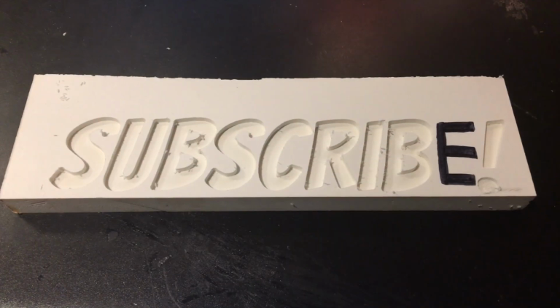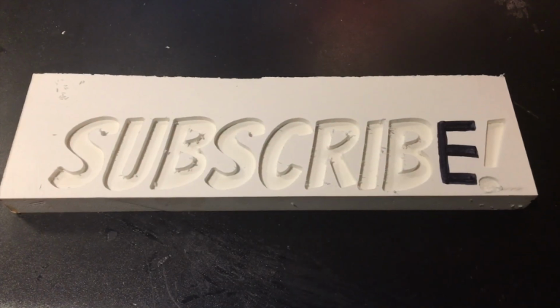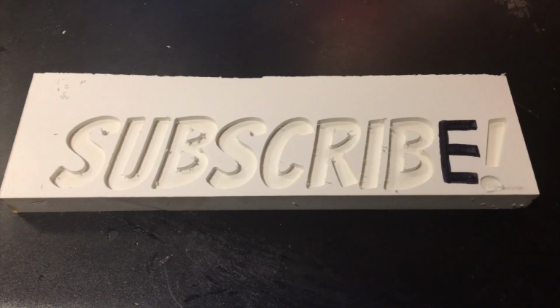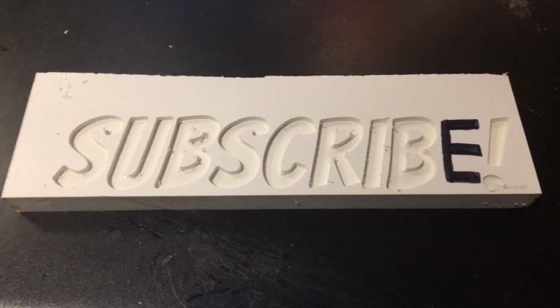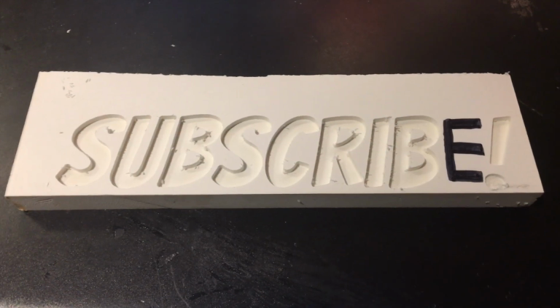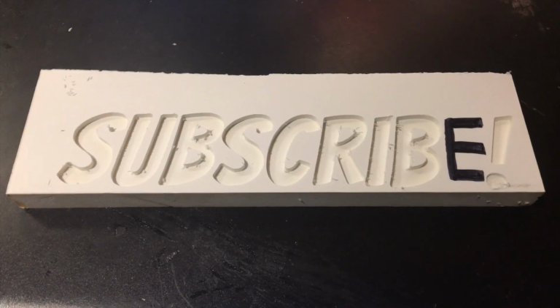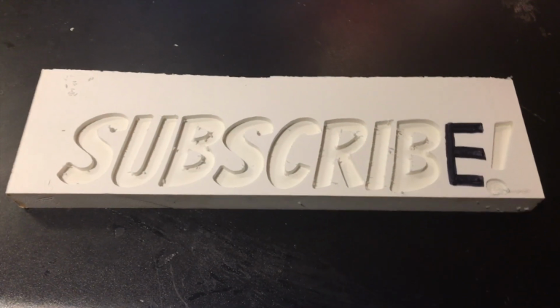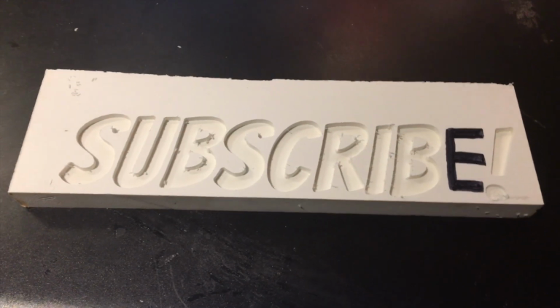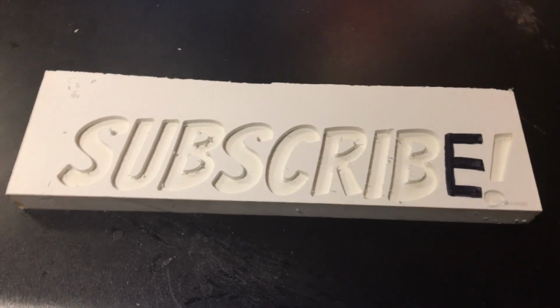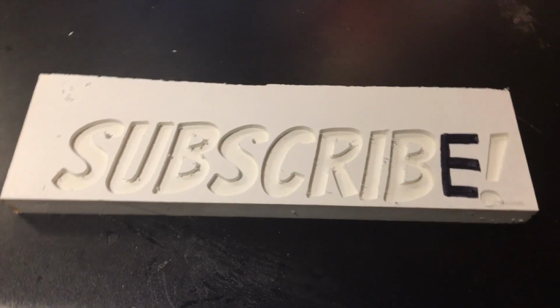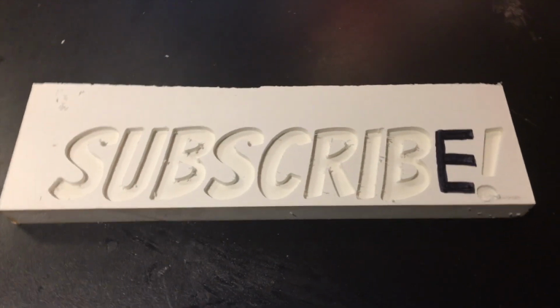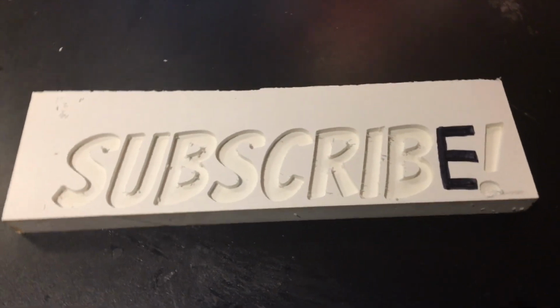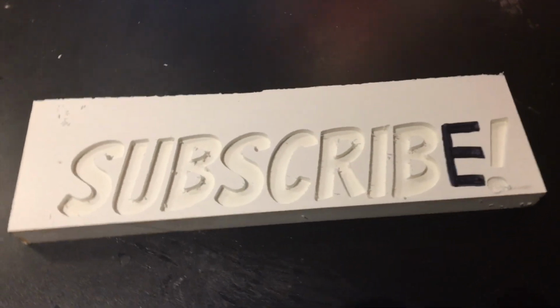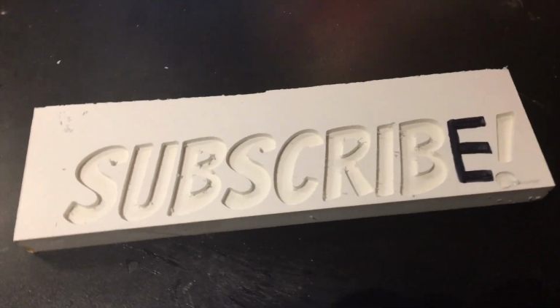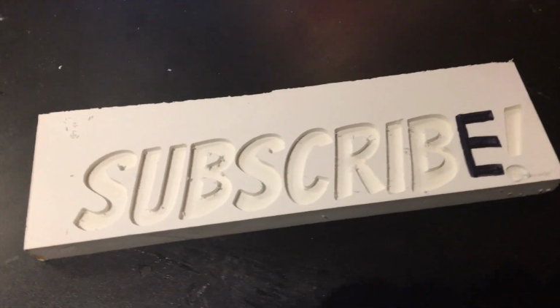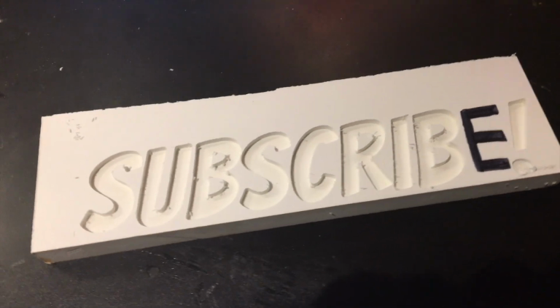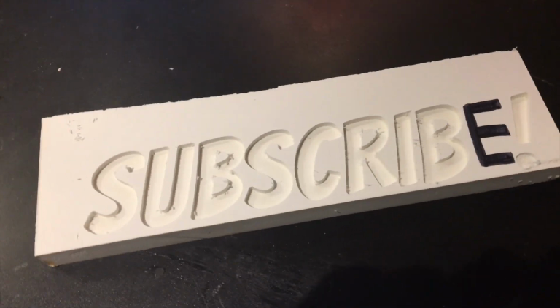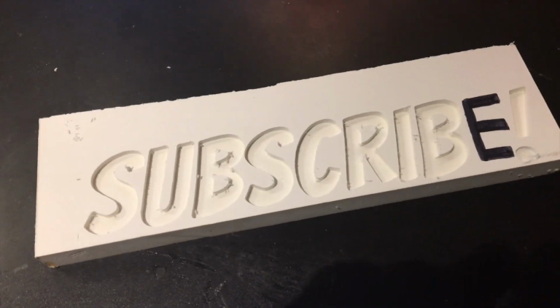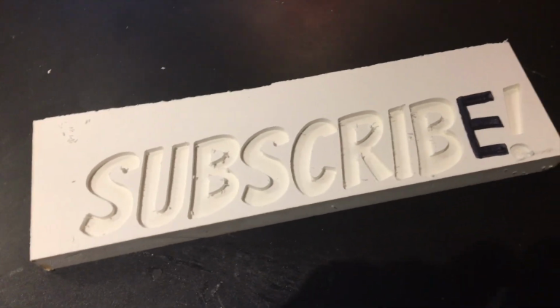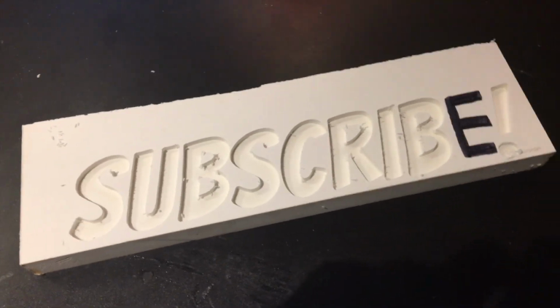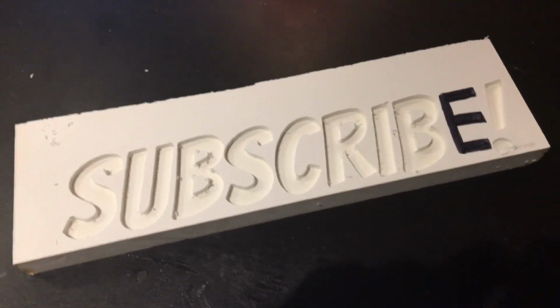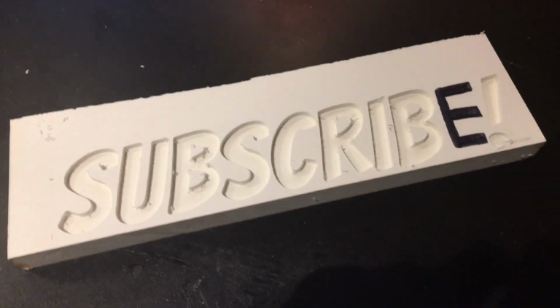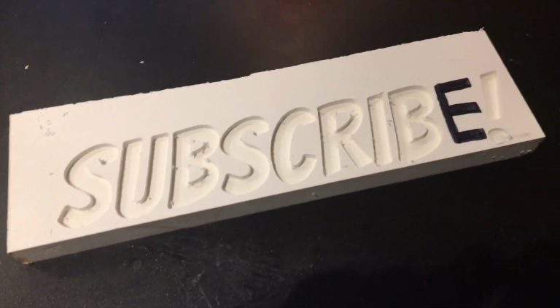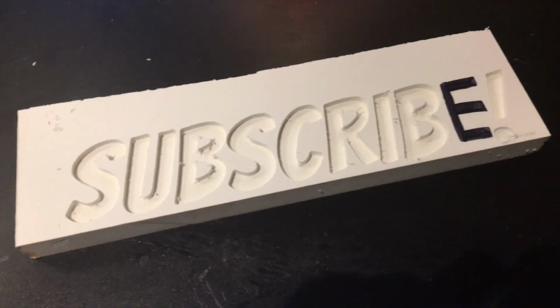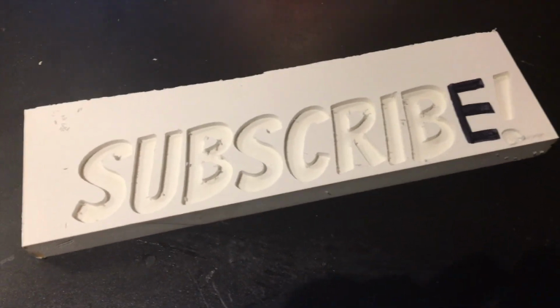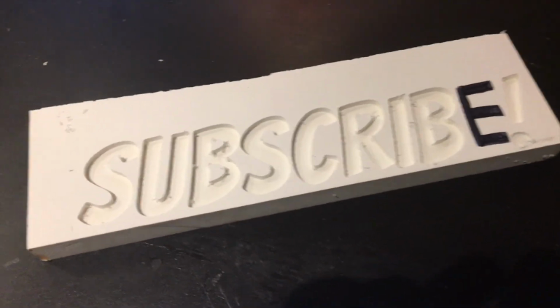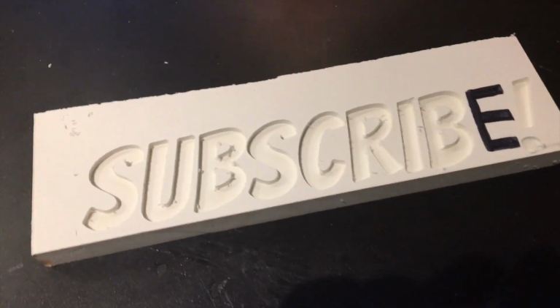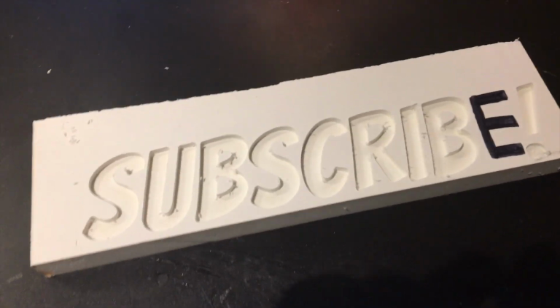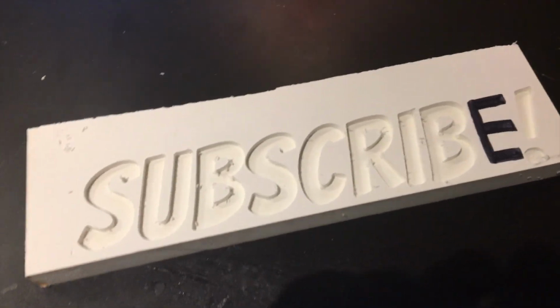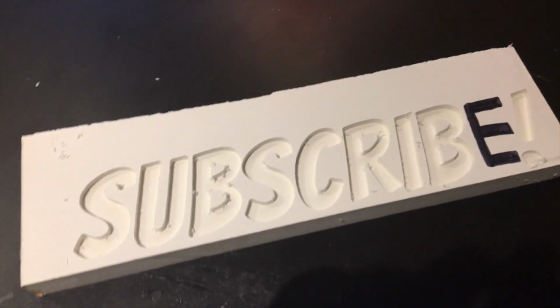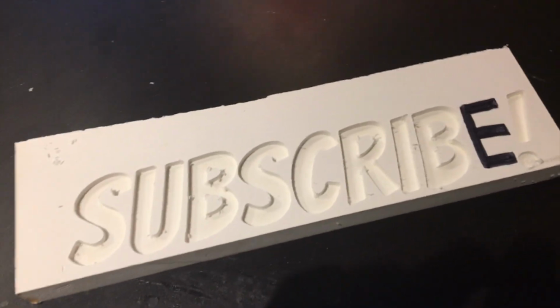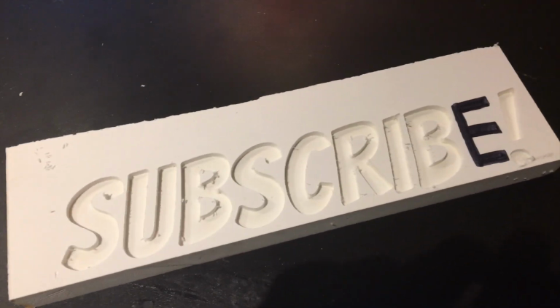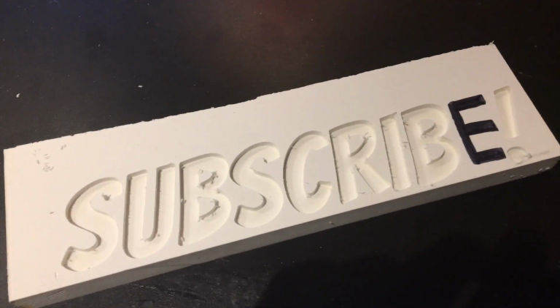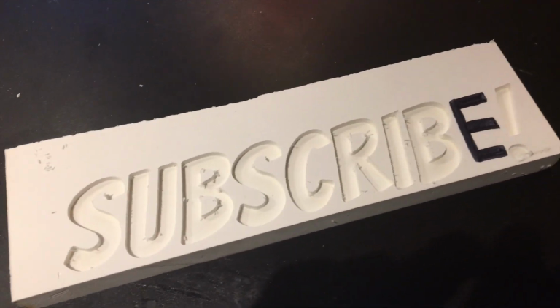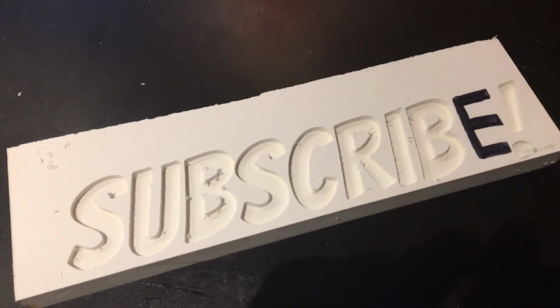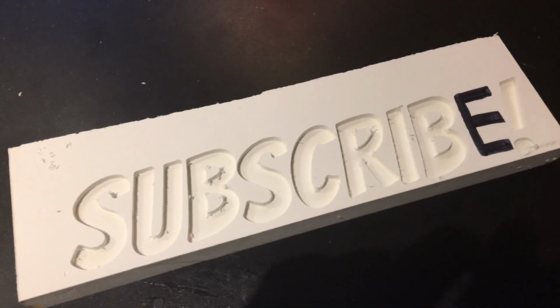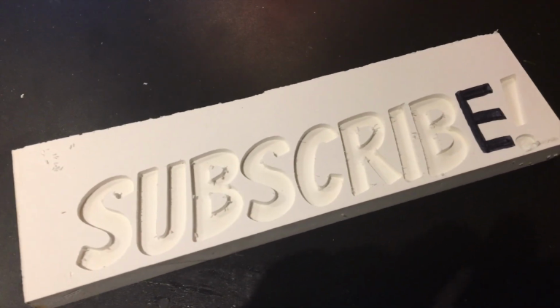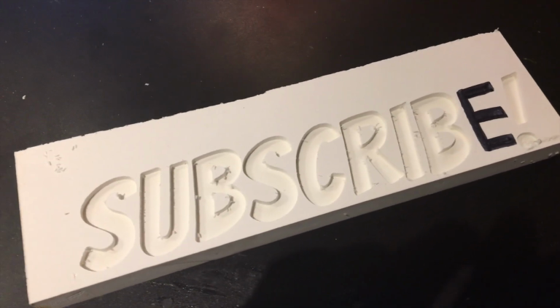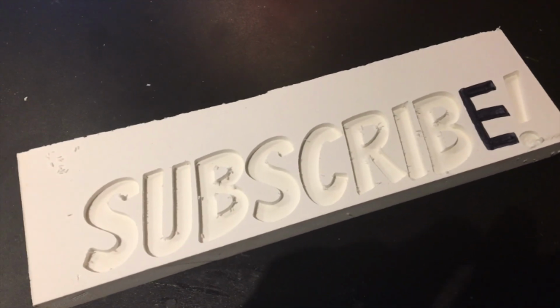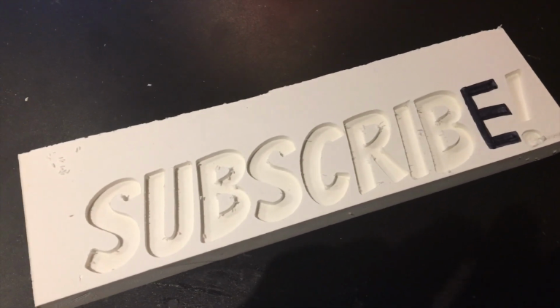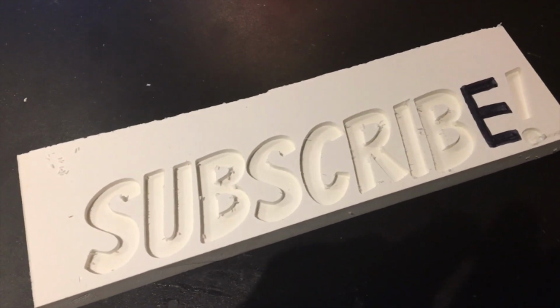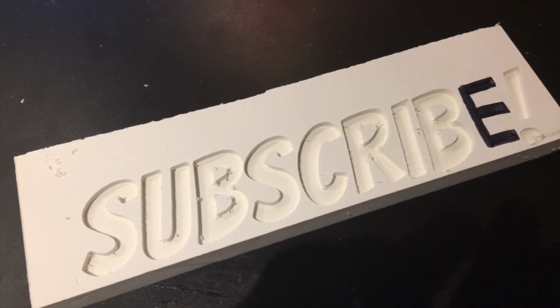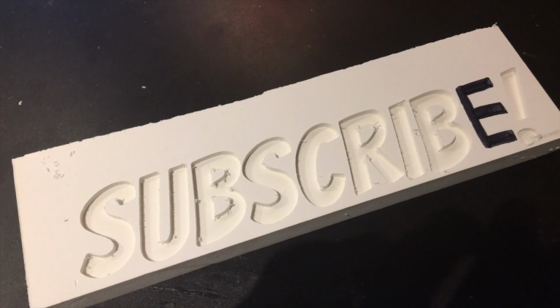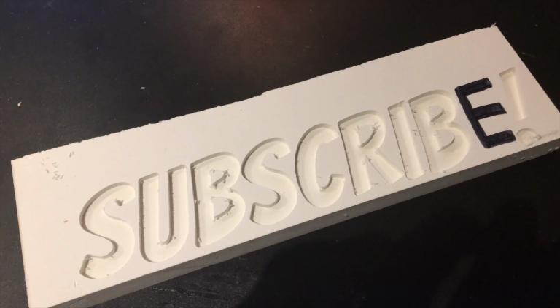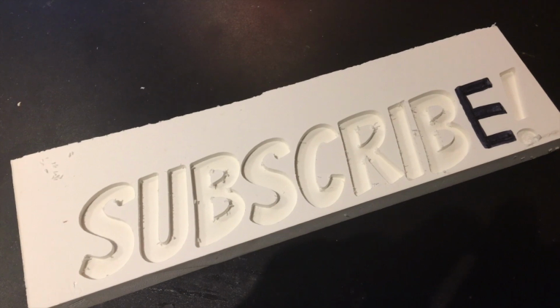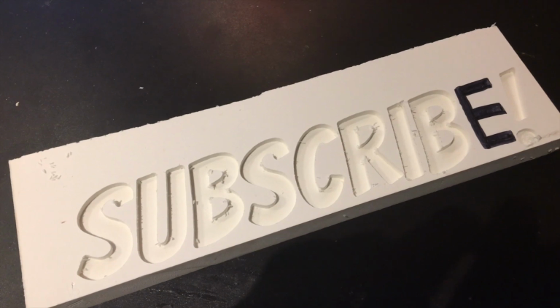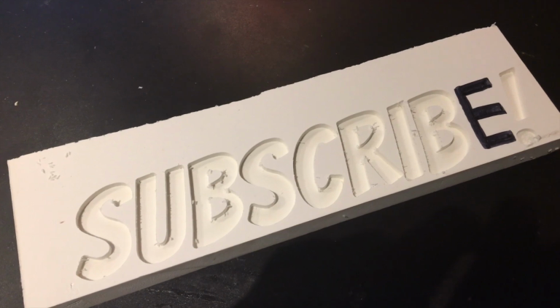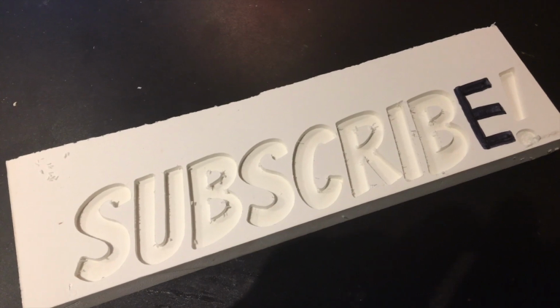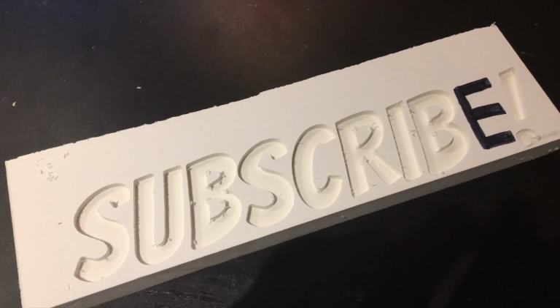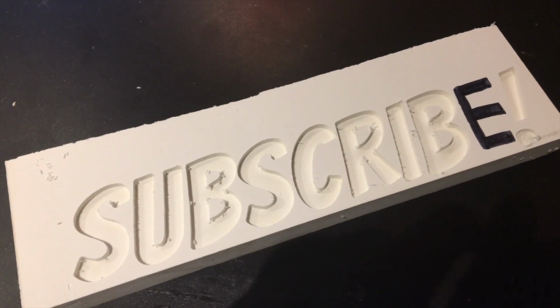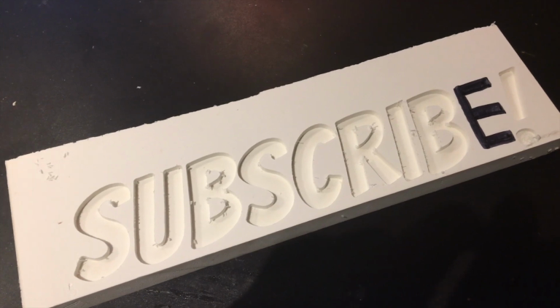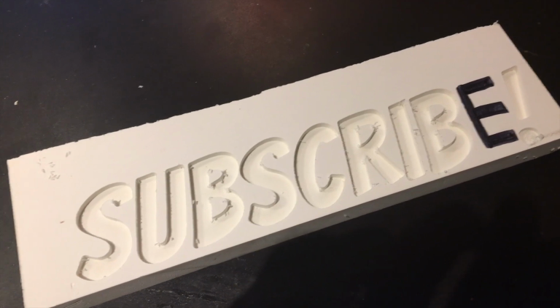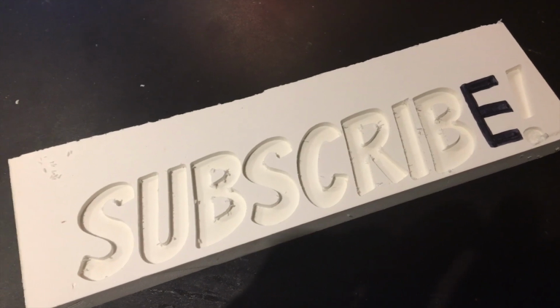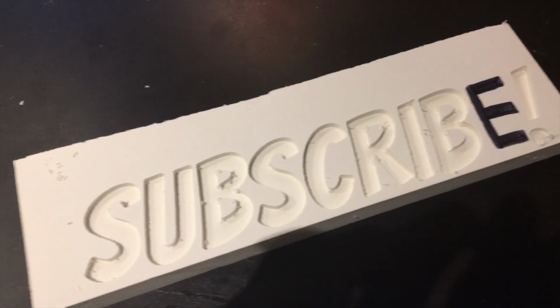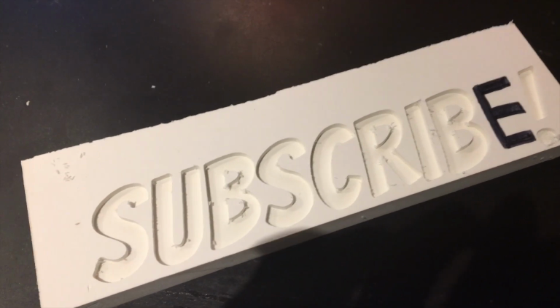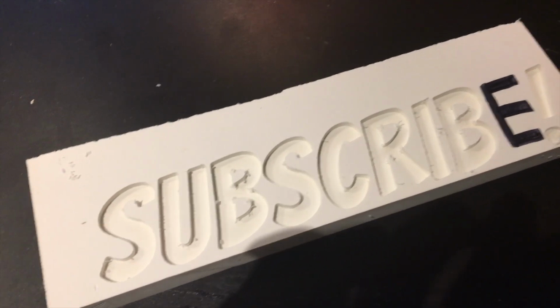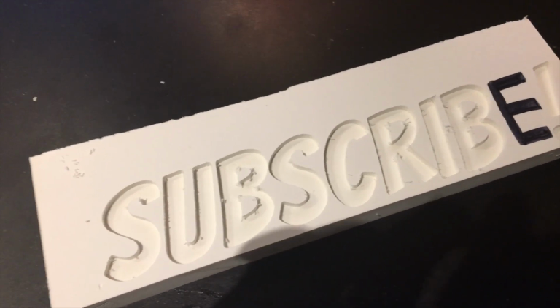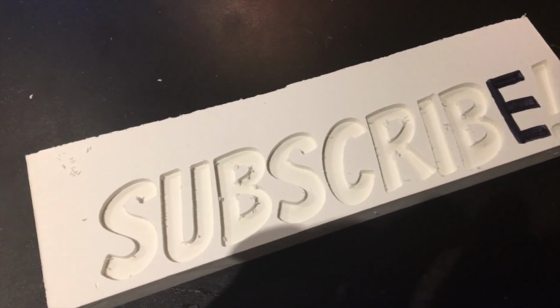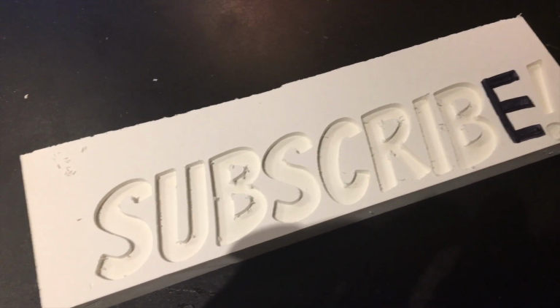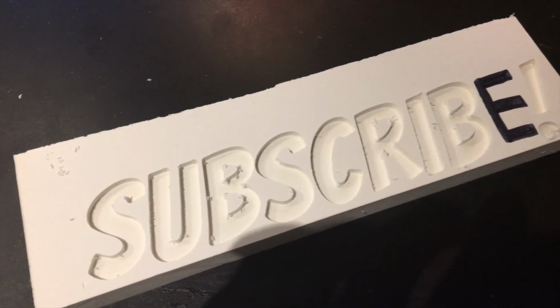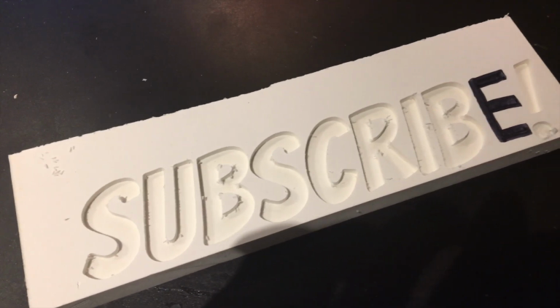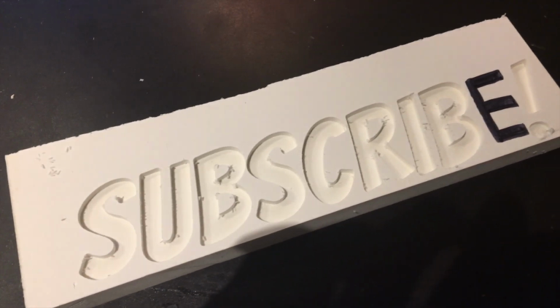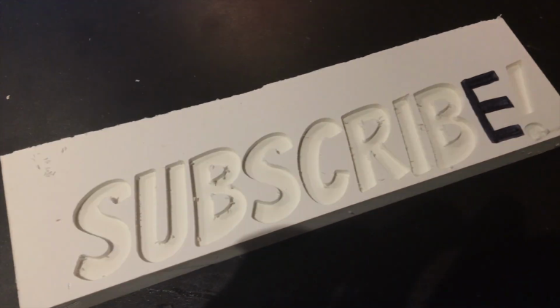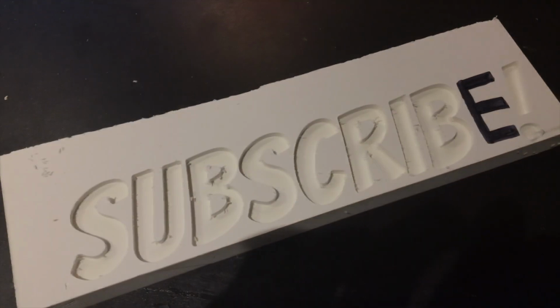If you enjoyed this video, please like, share, and subscribe — it really does help me out. Thanks for watching, and I'll catch you in the next video.